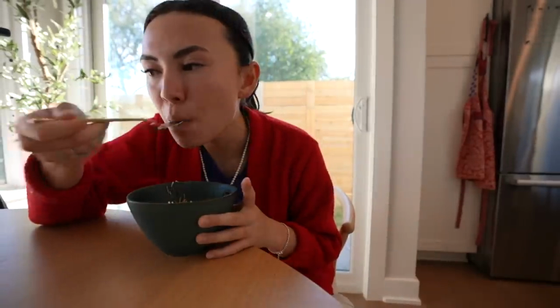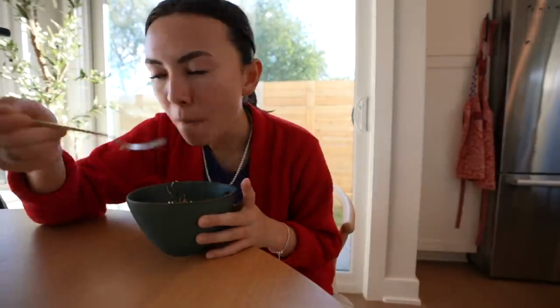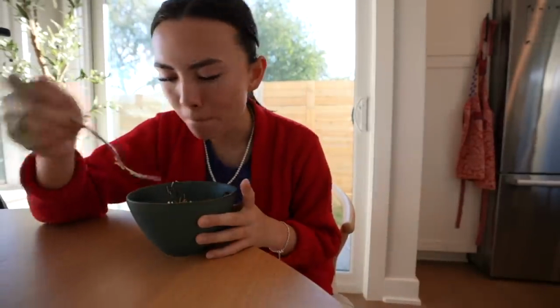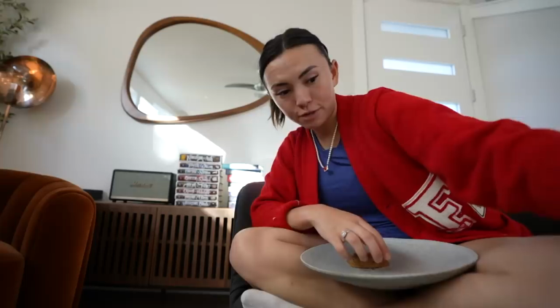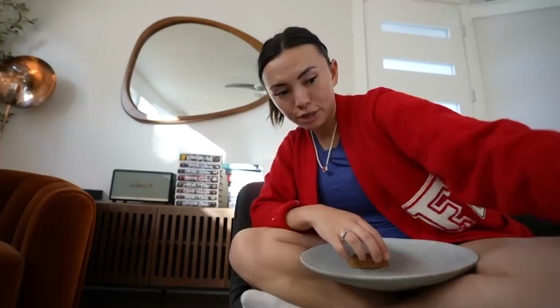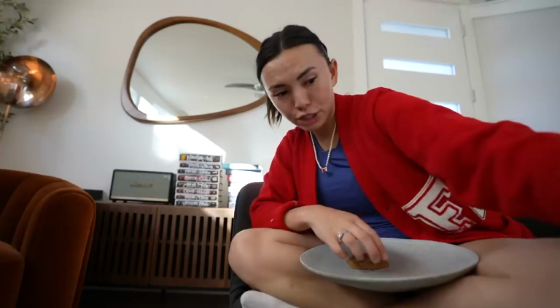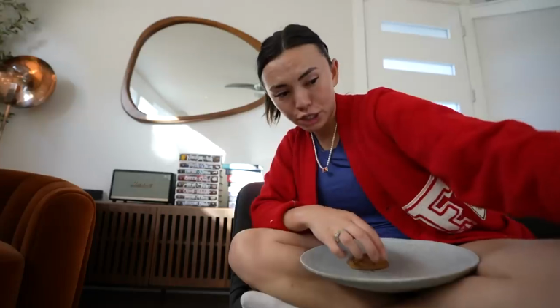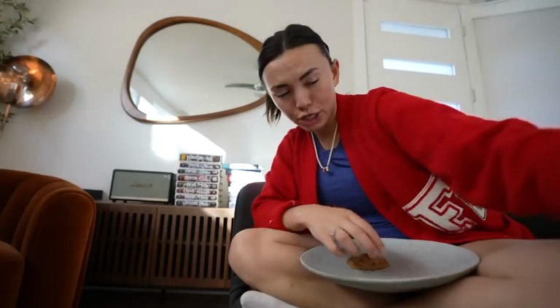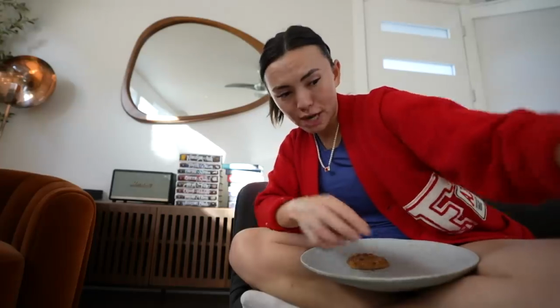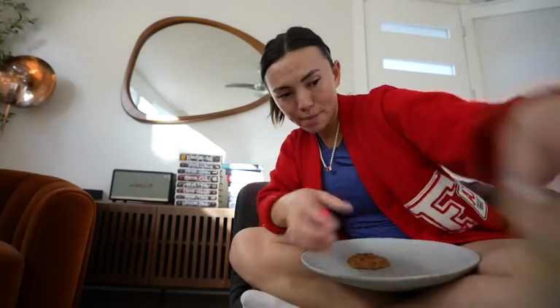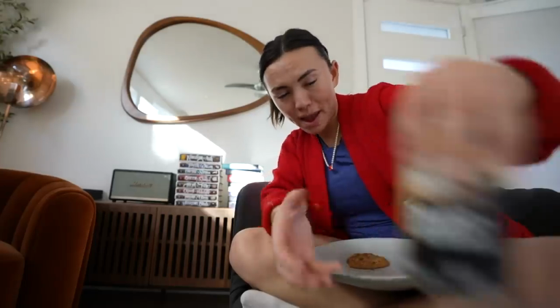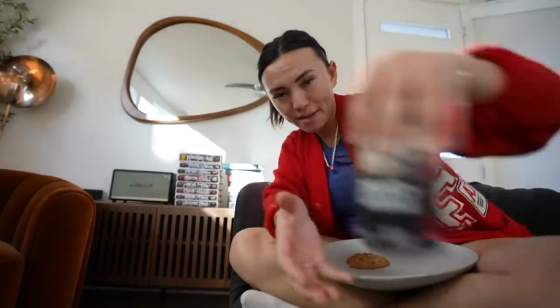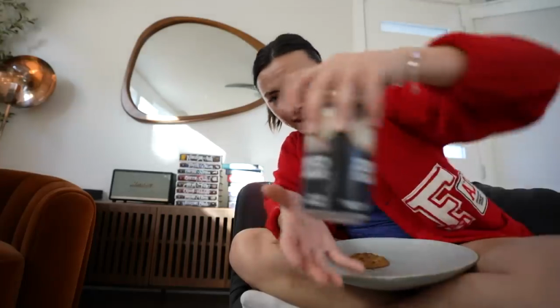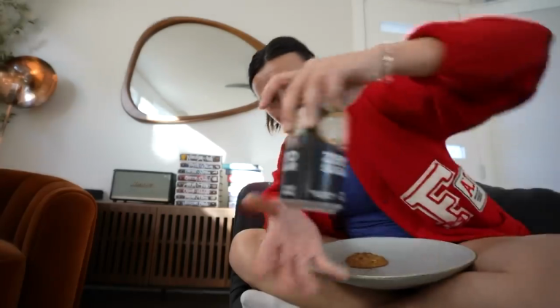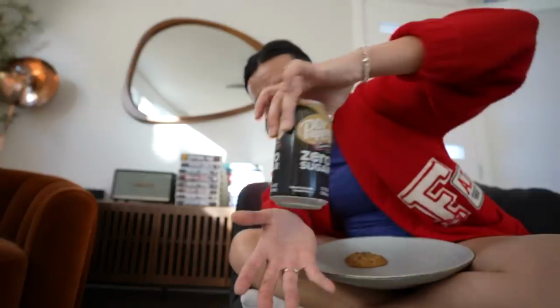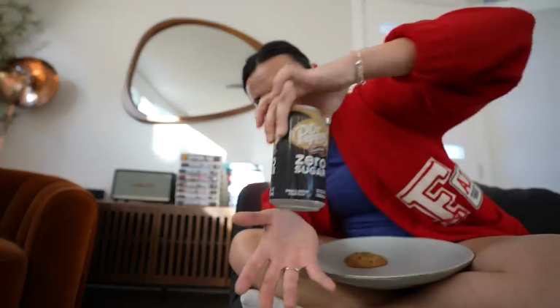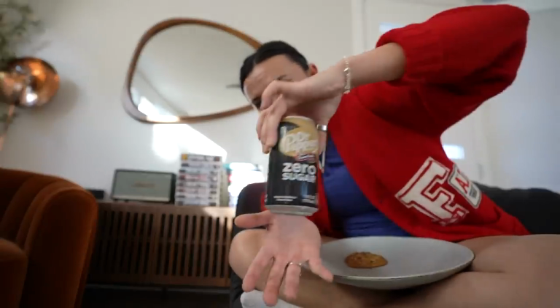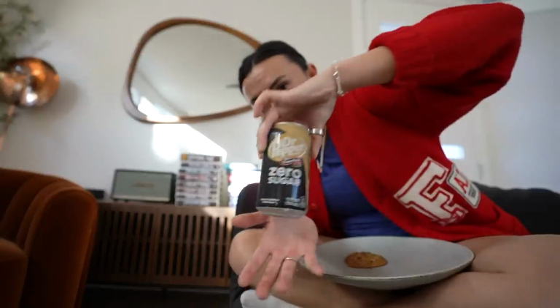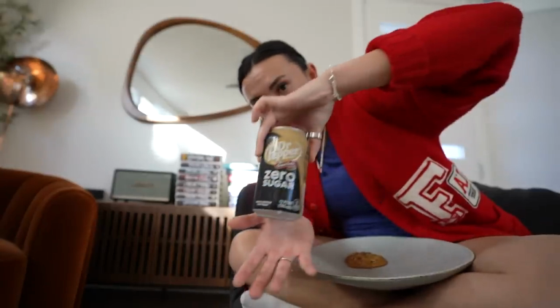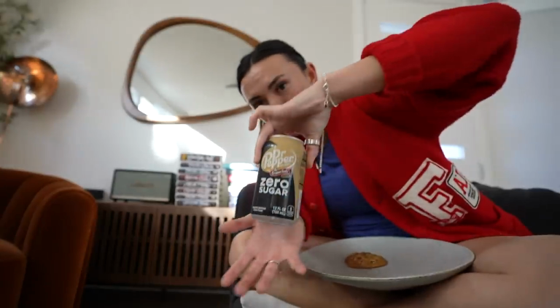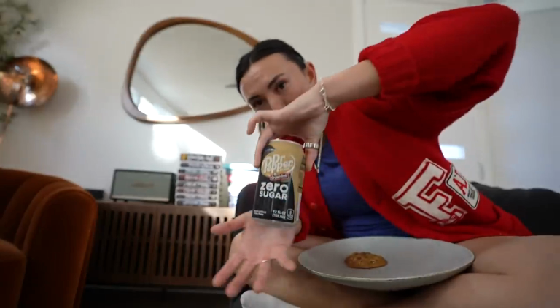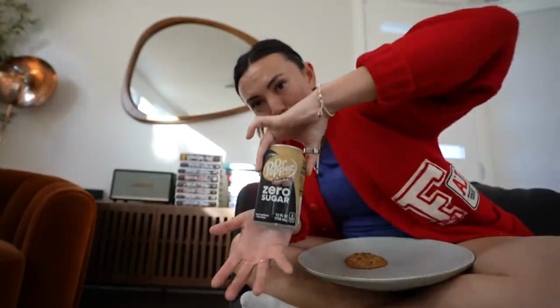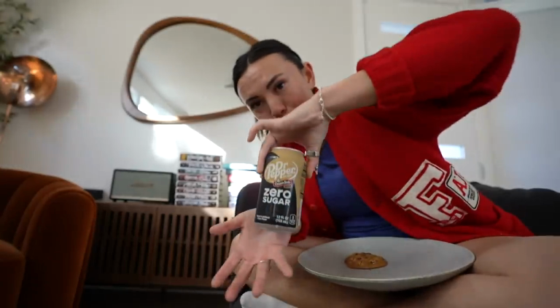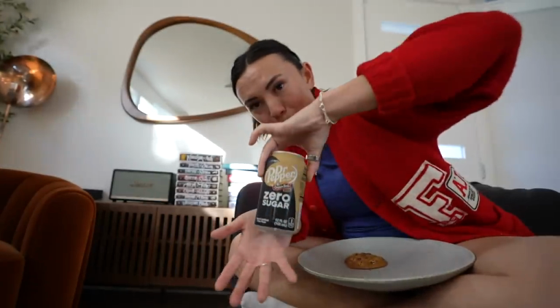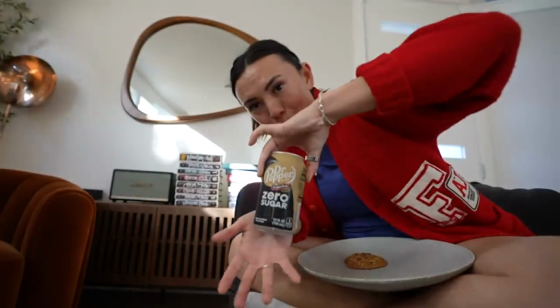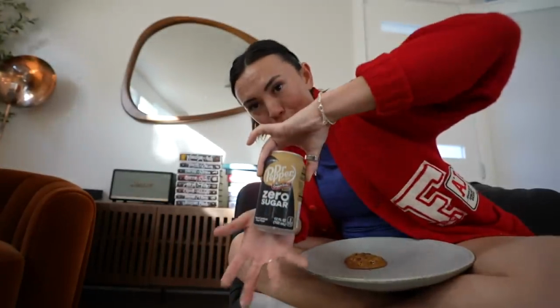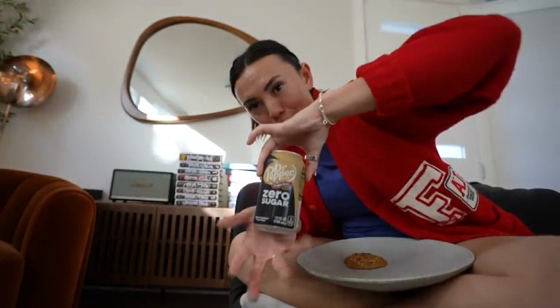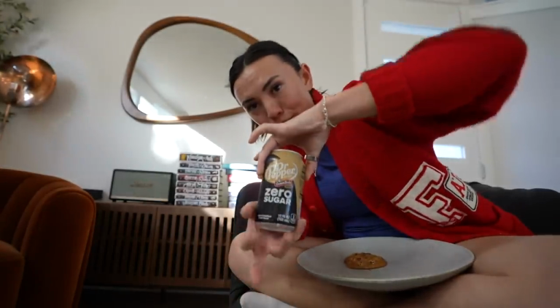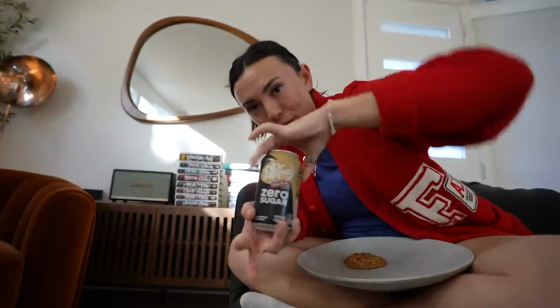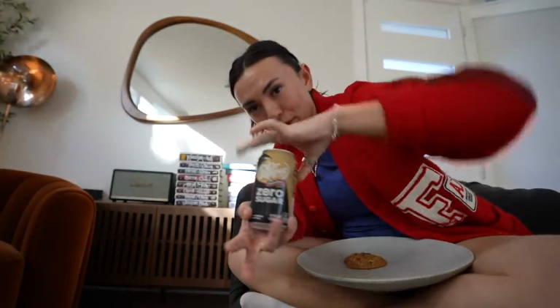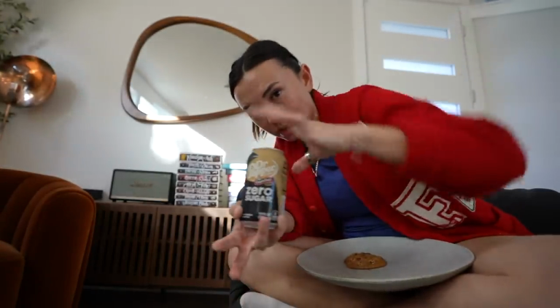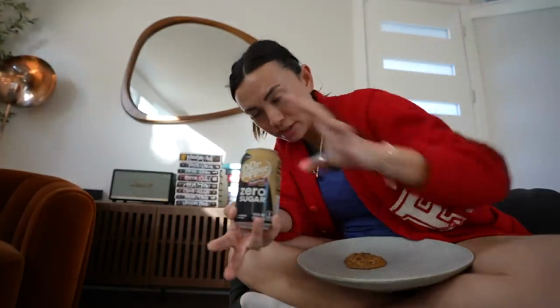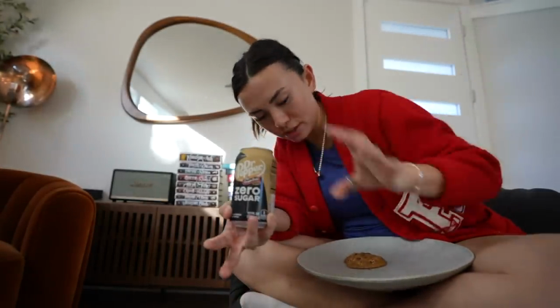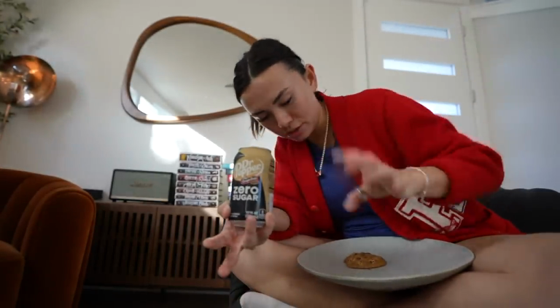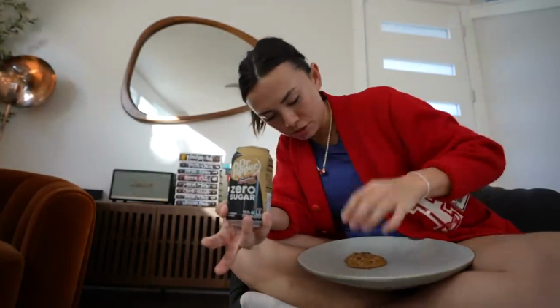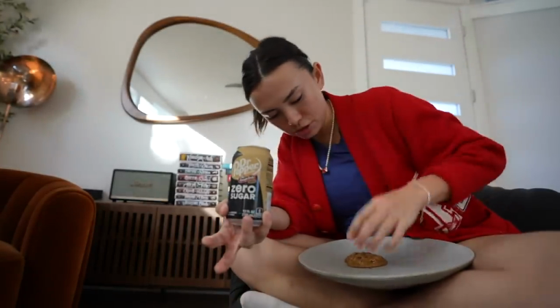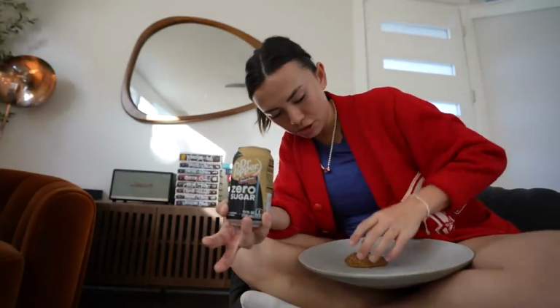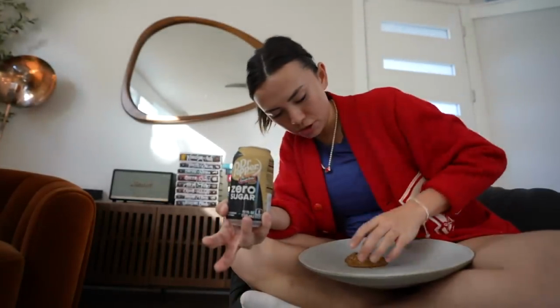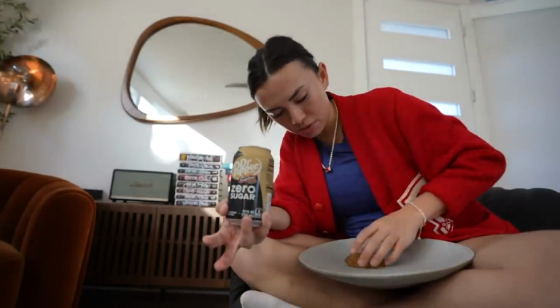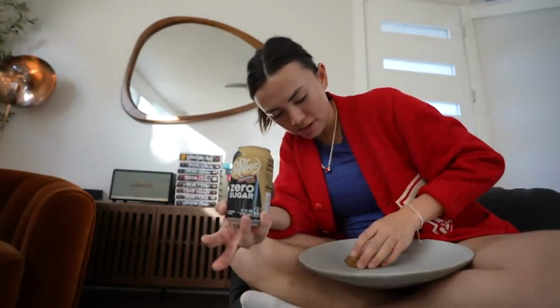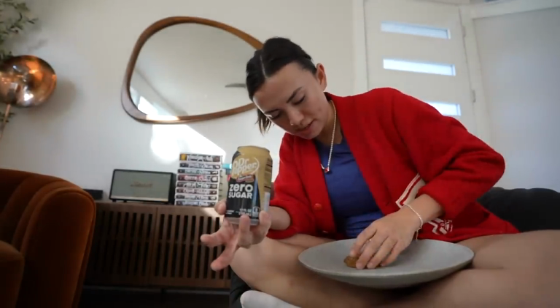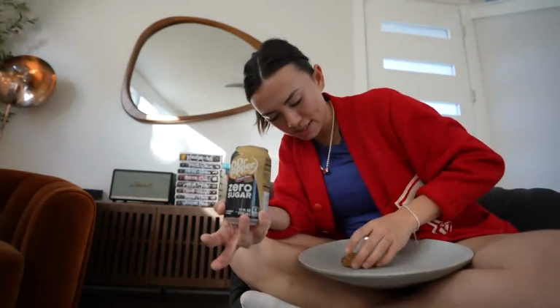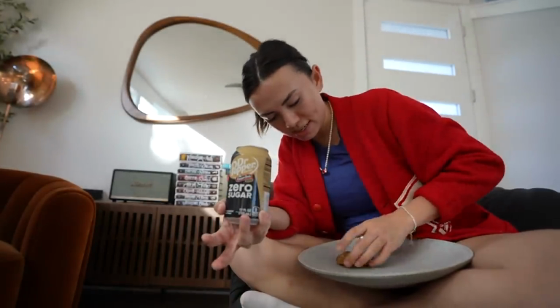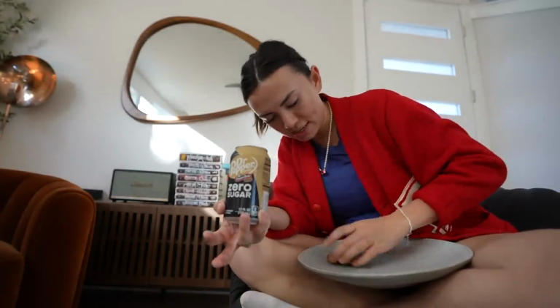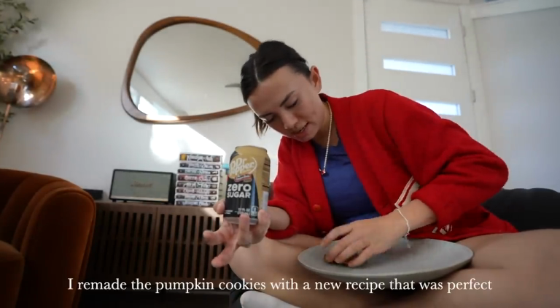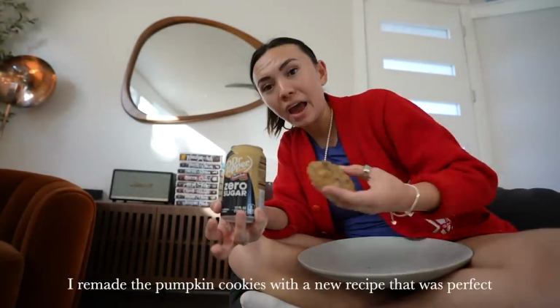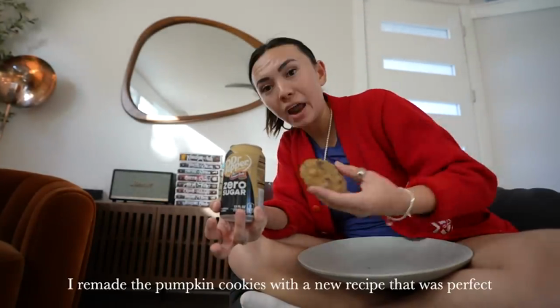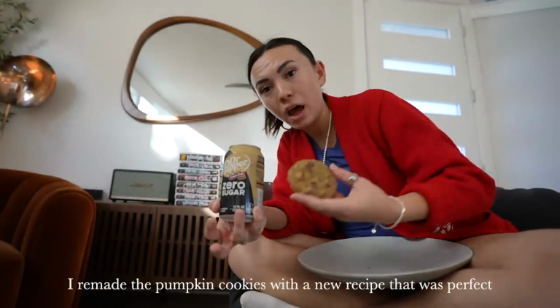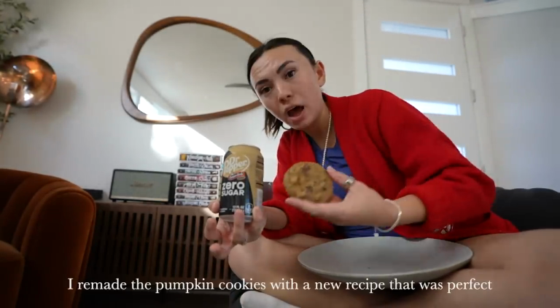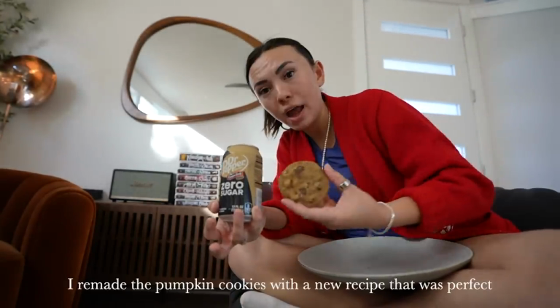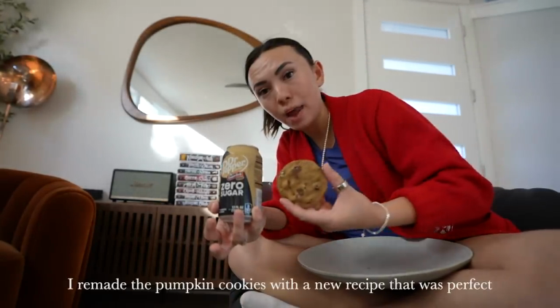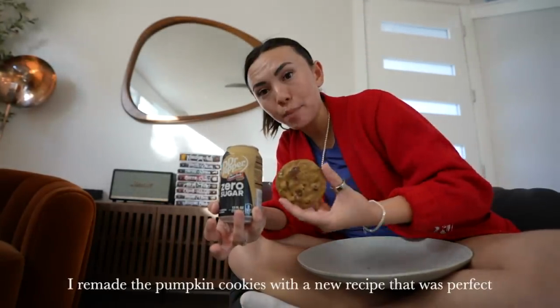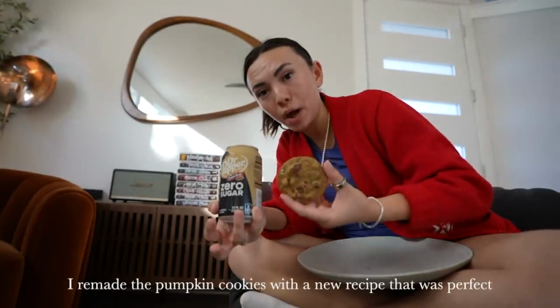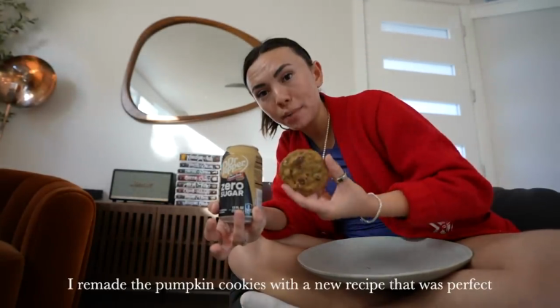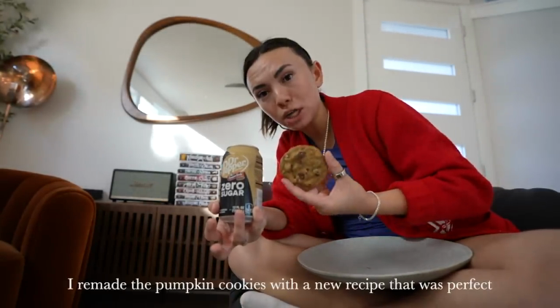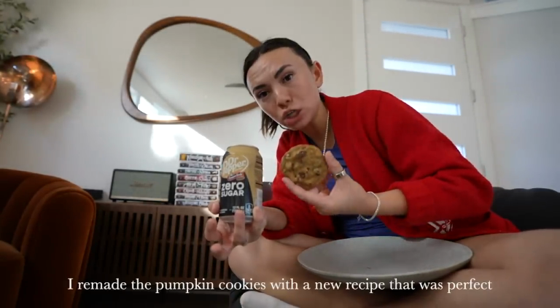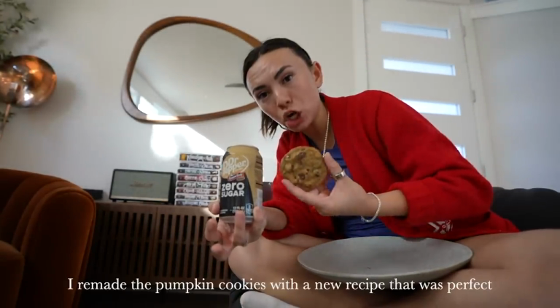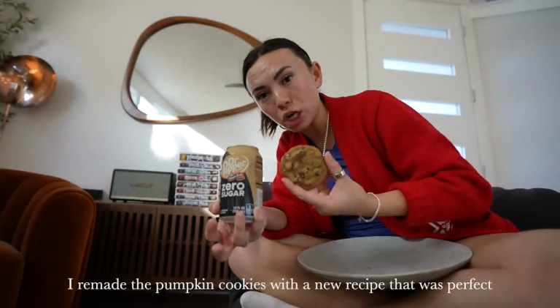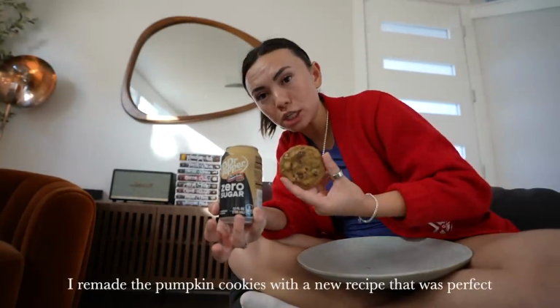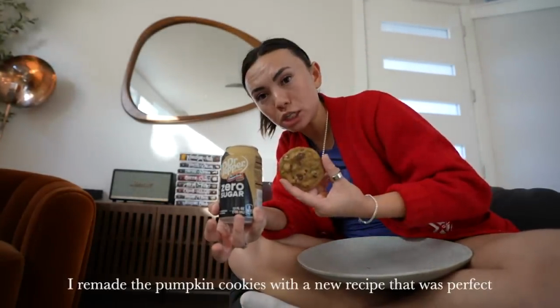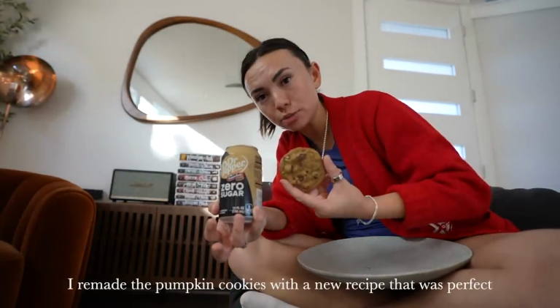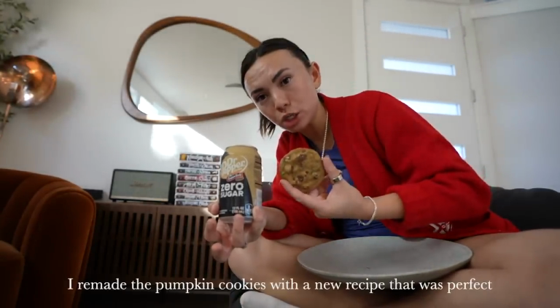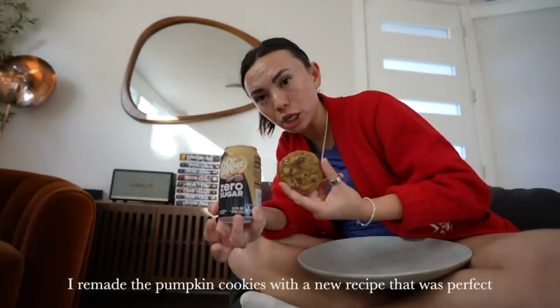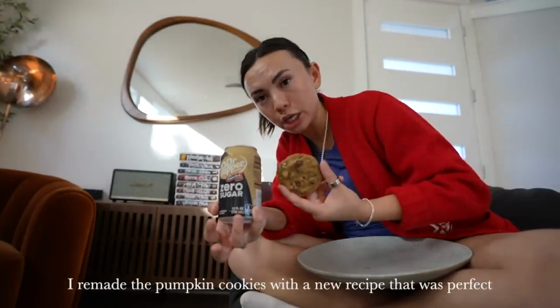For dessert, I'm having a diet Dr. Pepper cream soda — these things are so addicting — and a pumpkin chocolate chip cookie. This recipe is good.